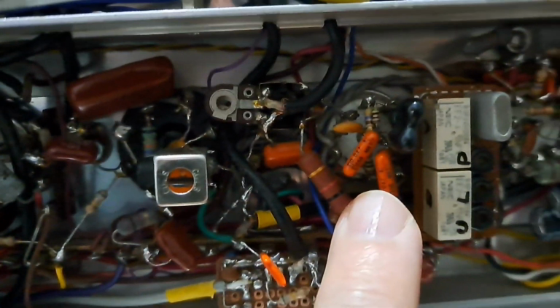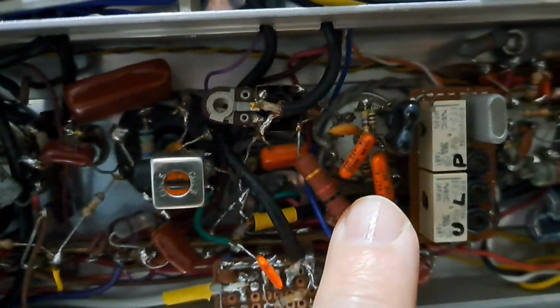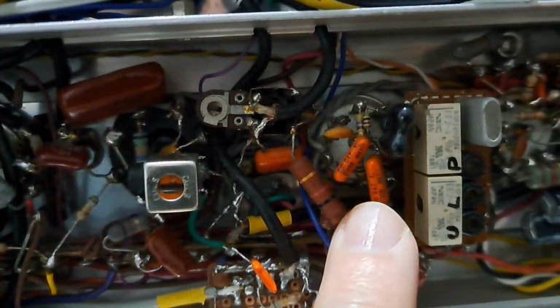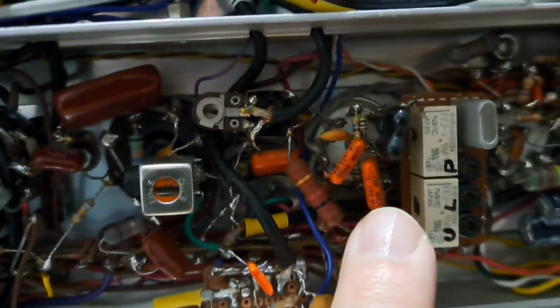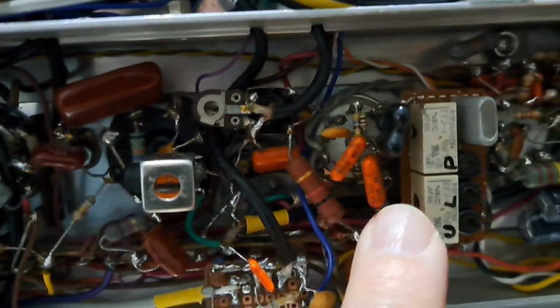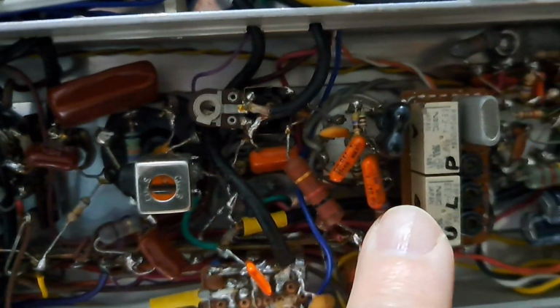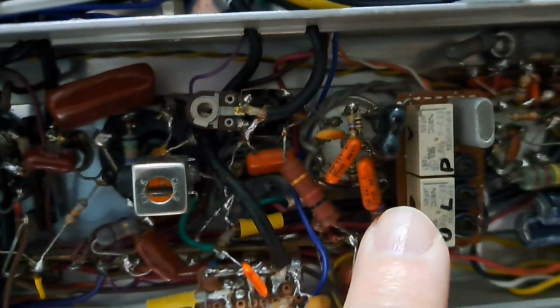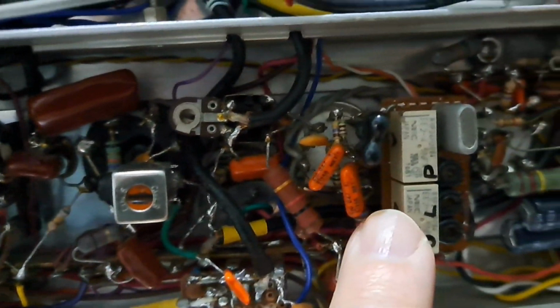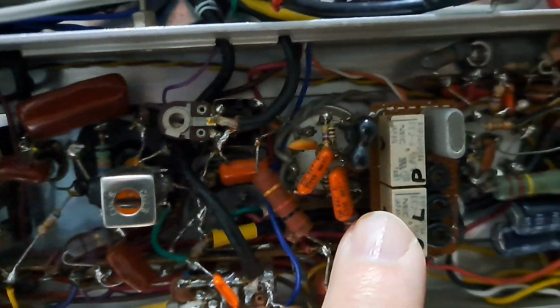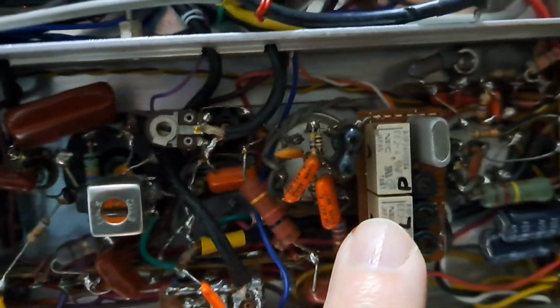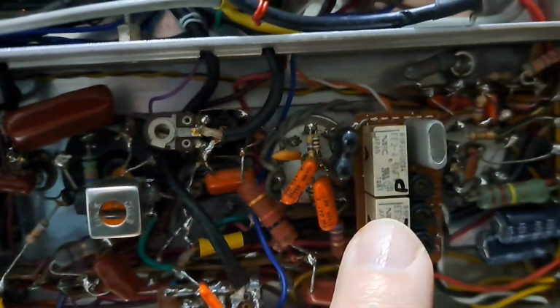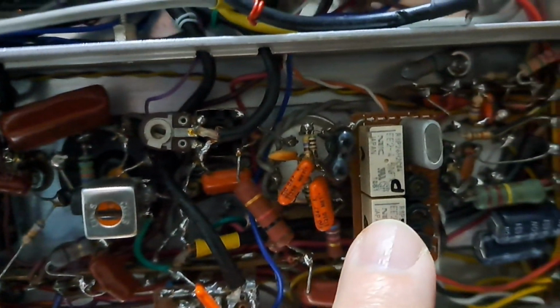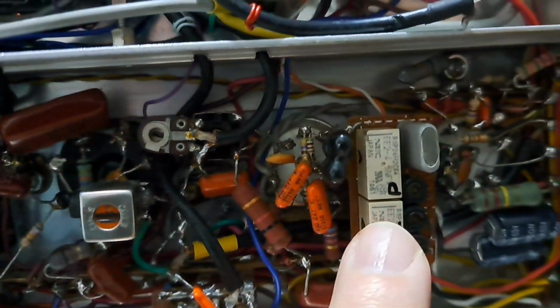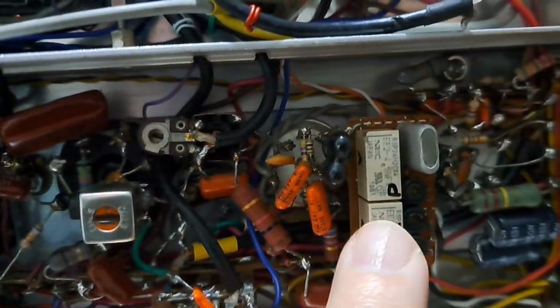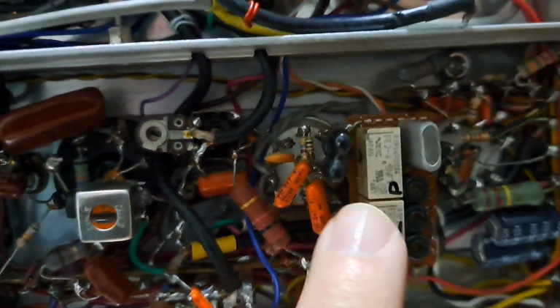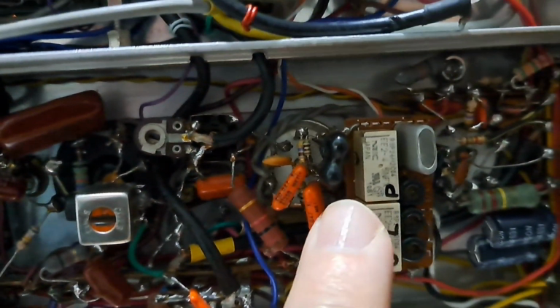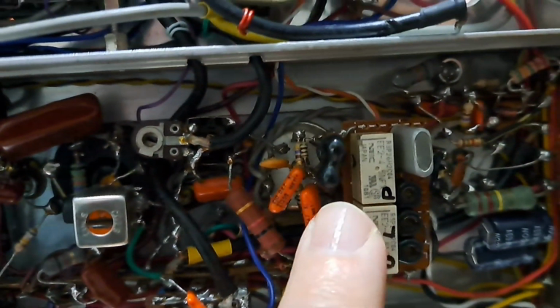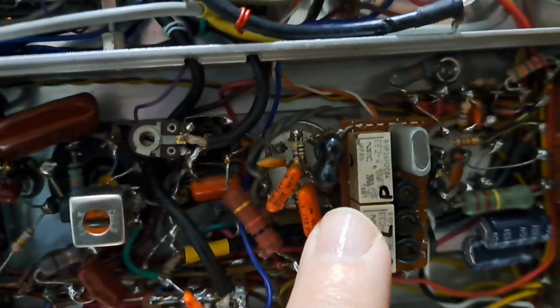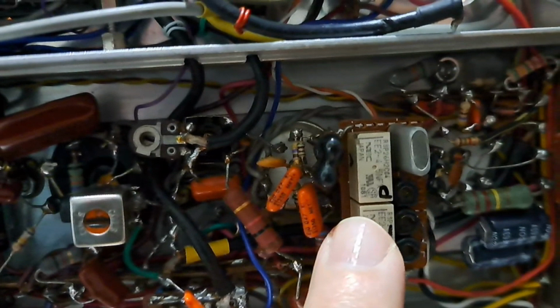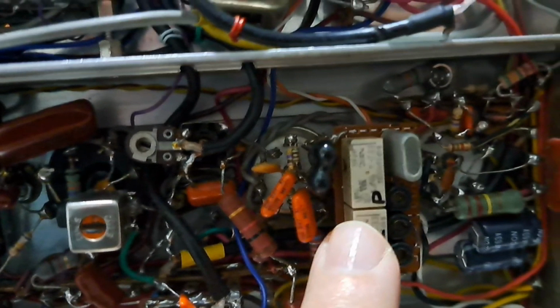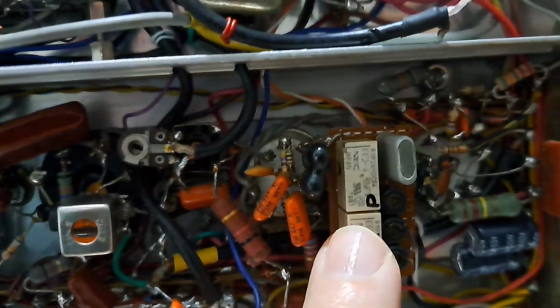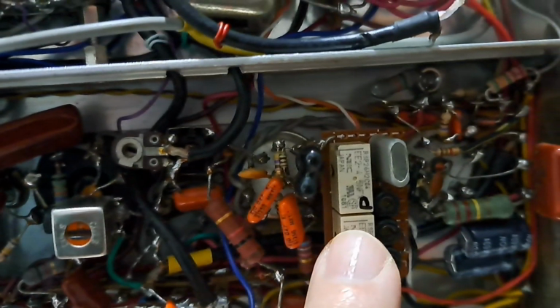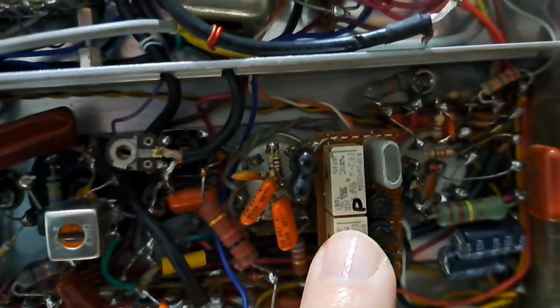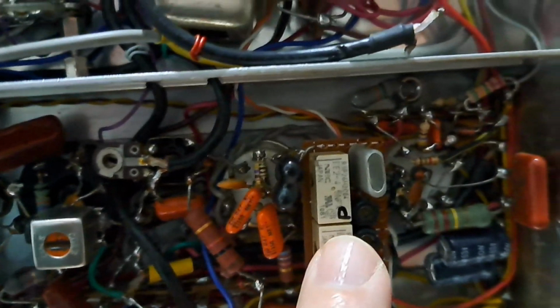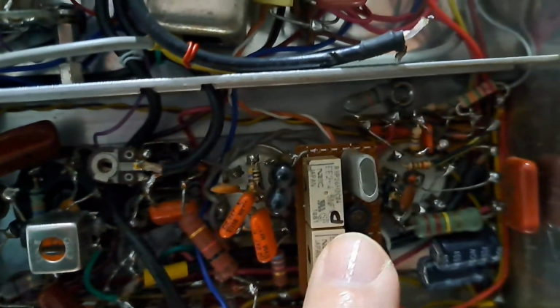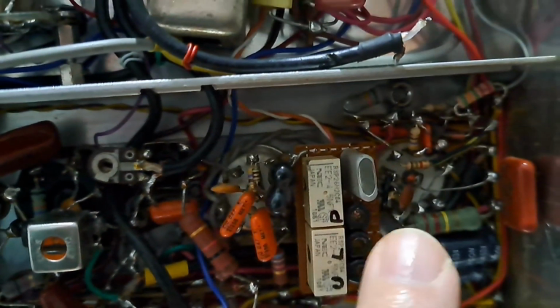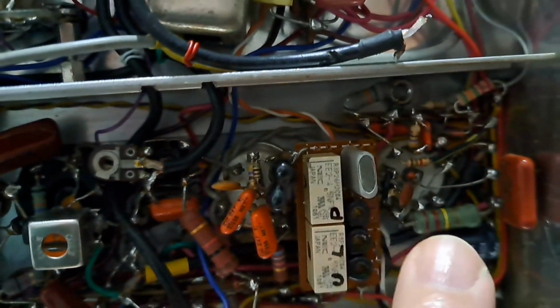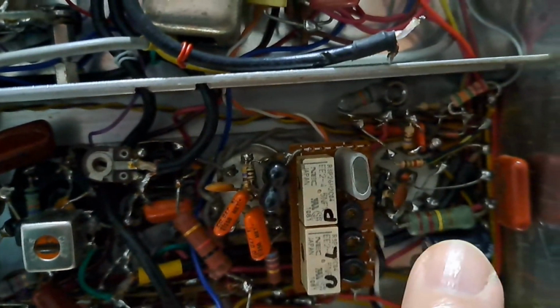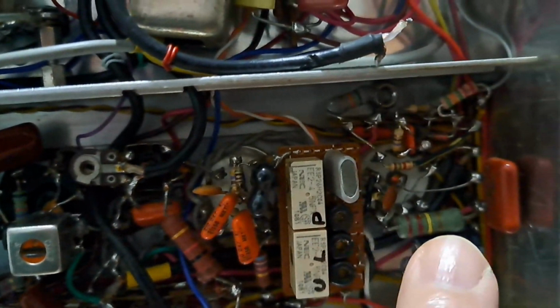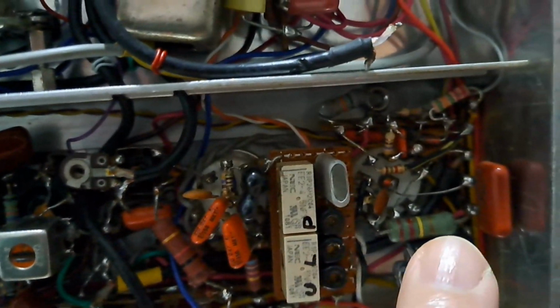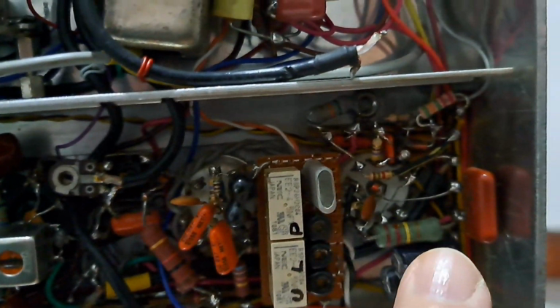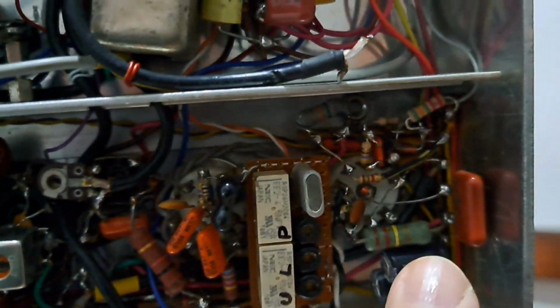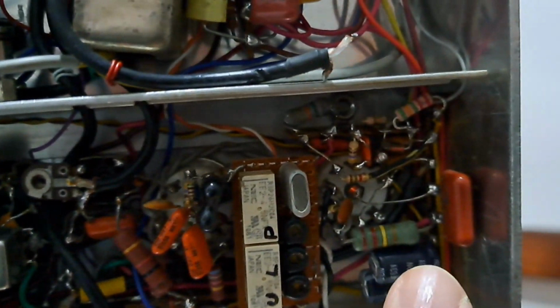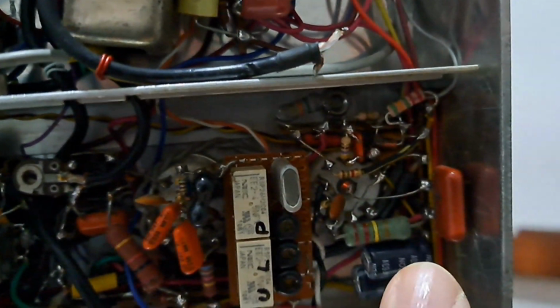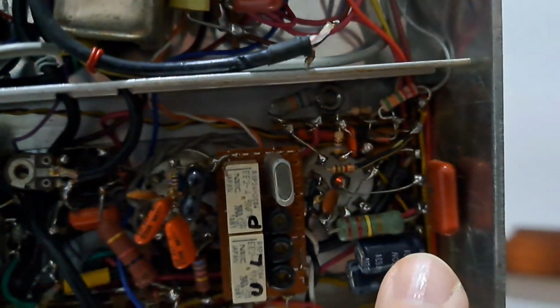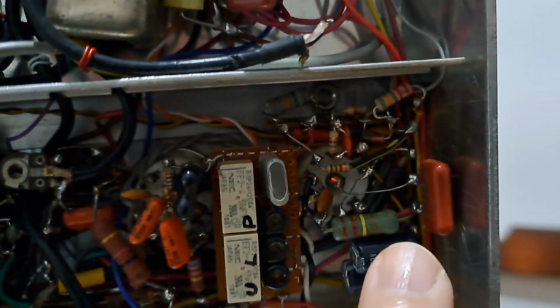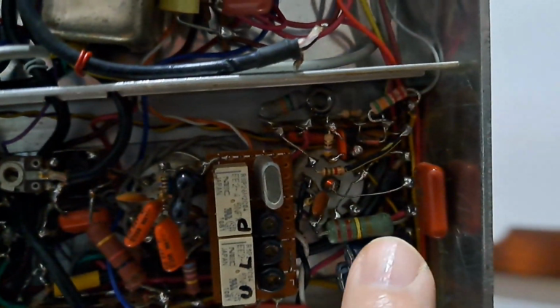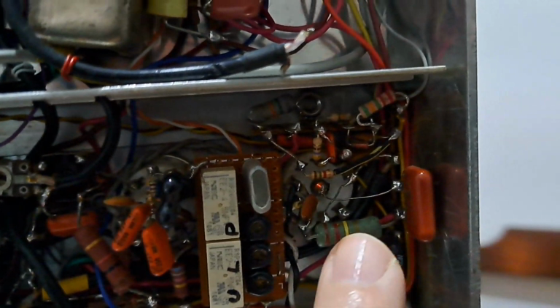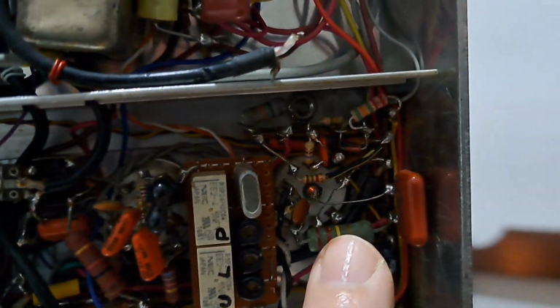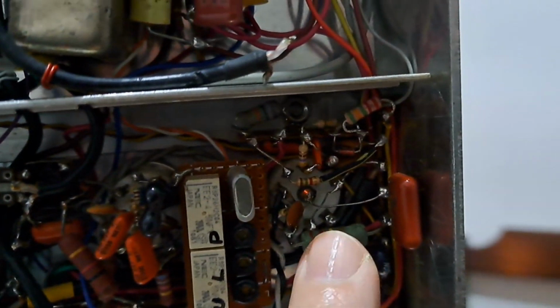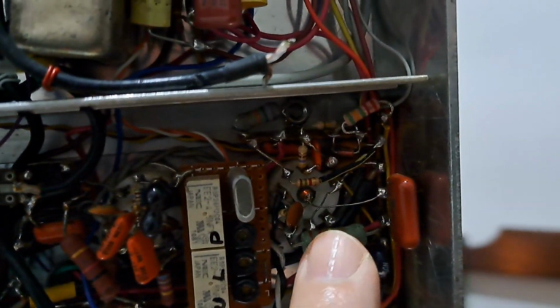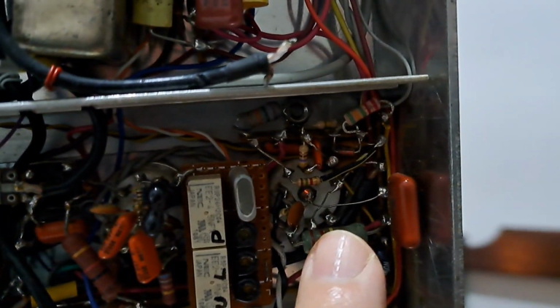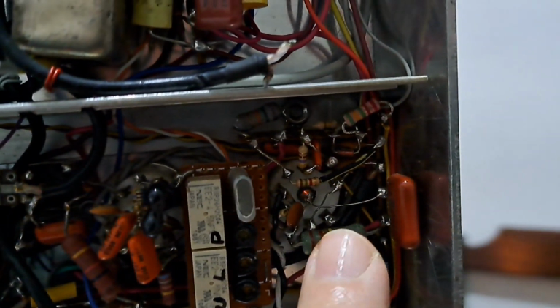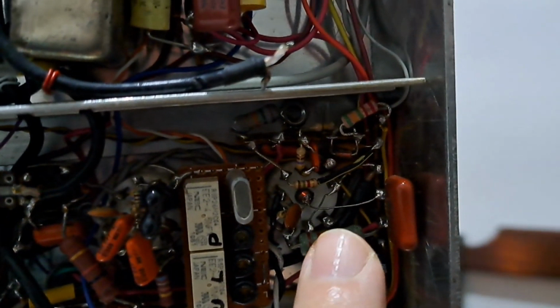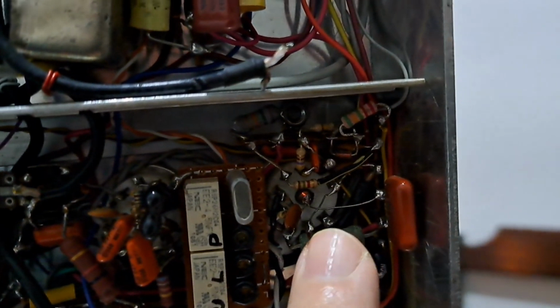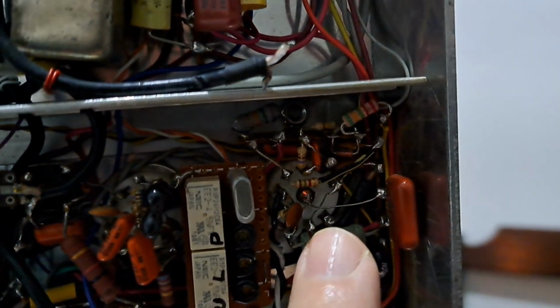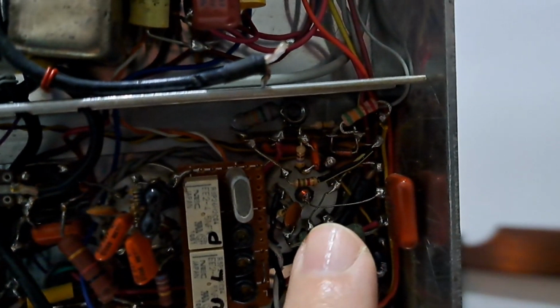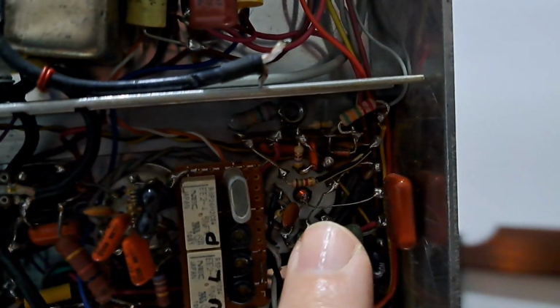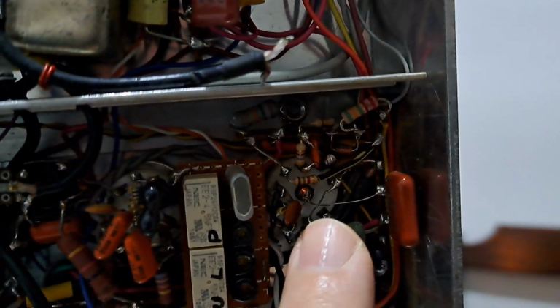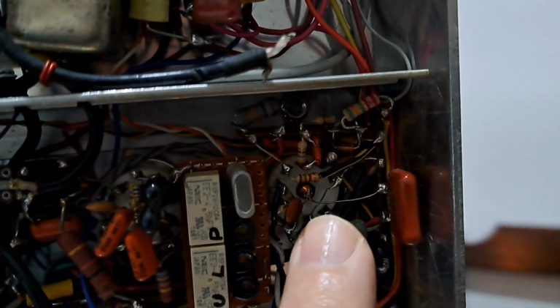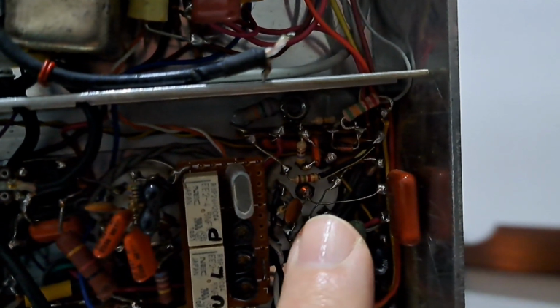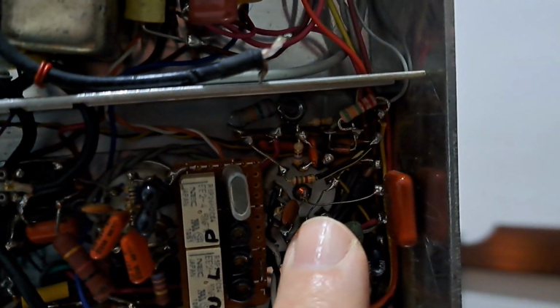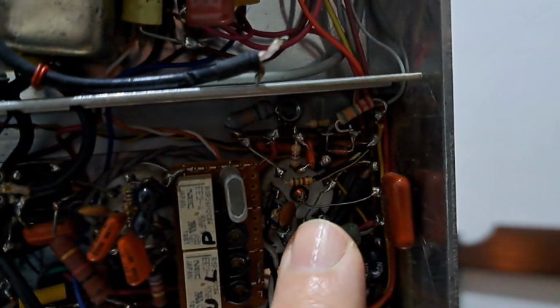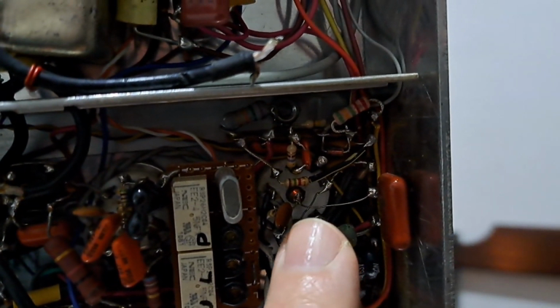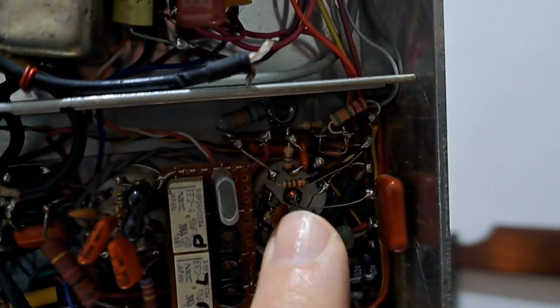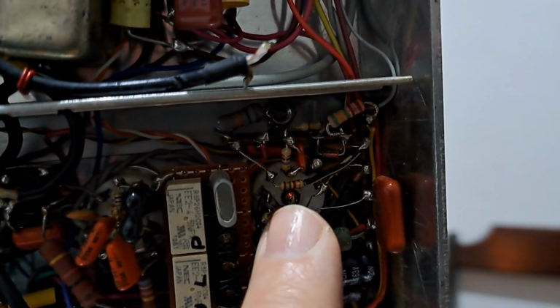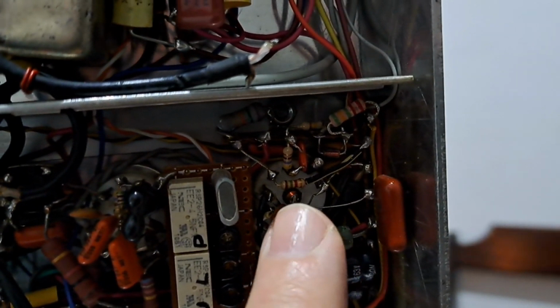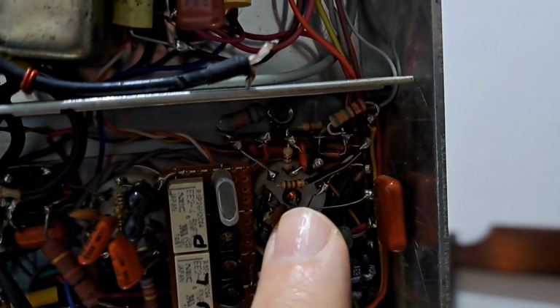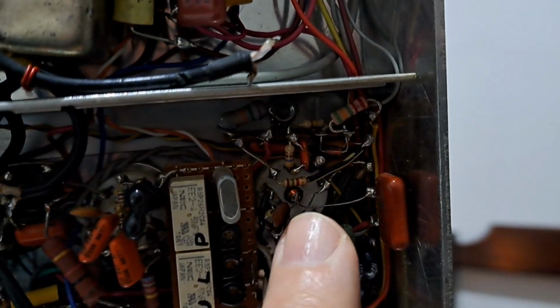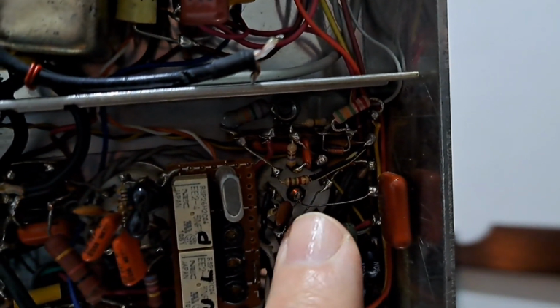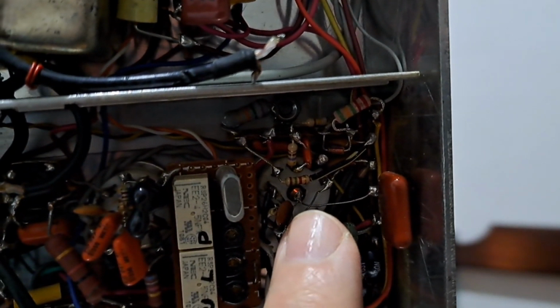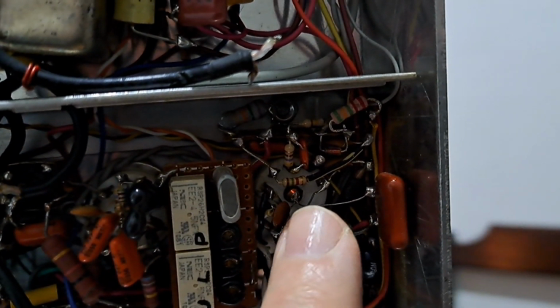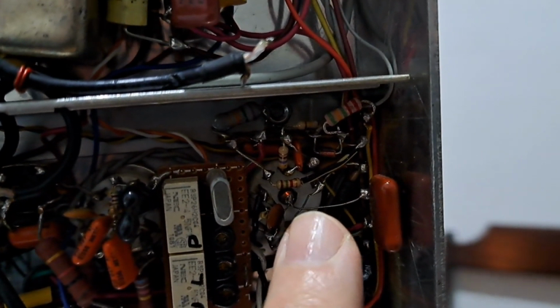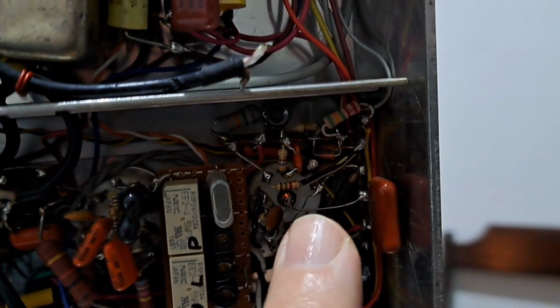Here the BFO section. Here the AGC section.